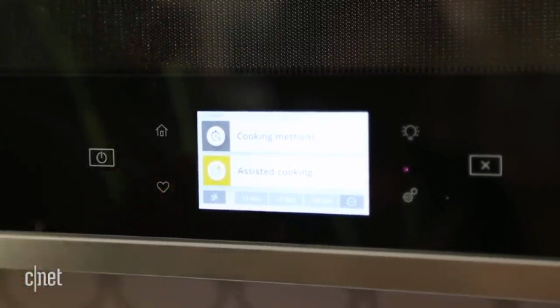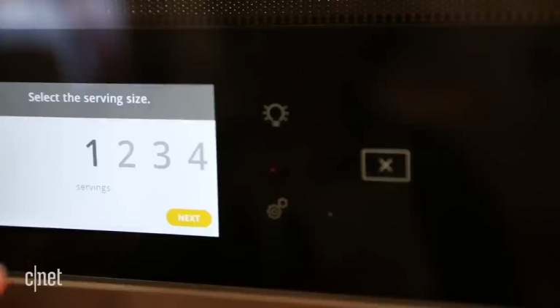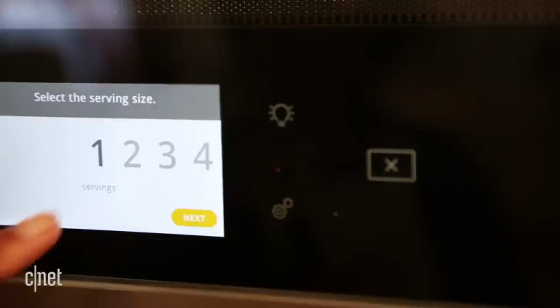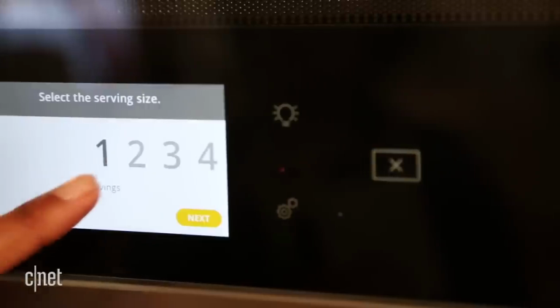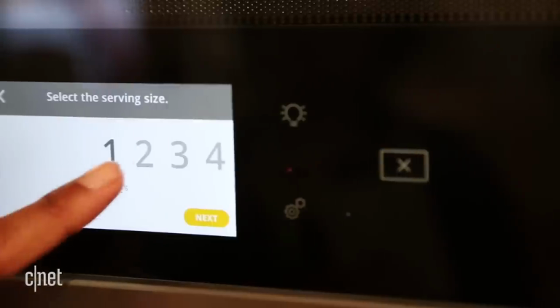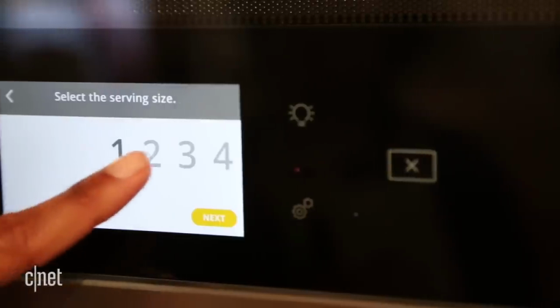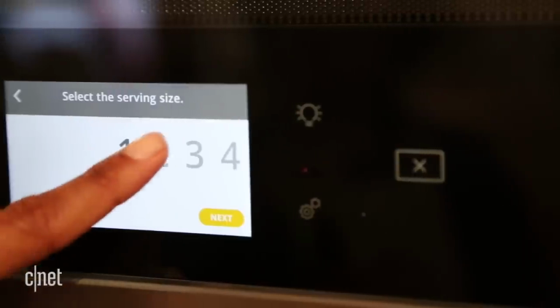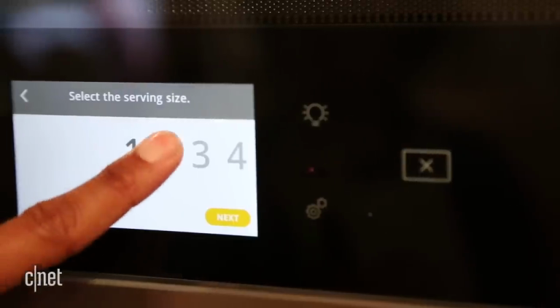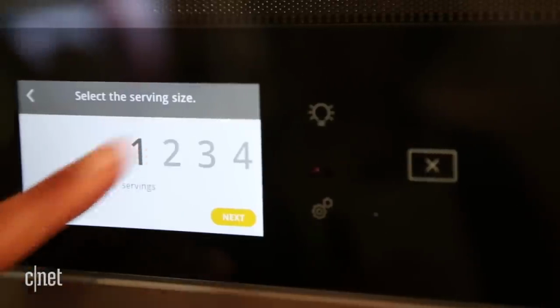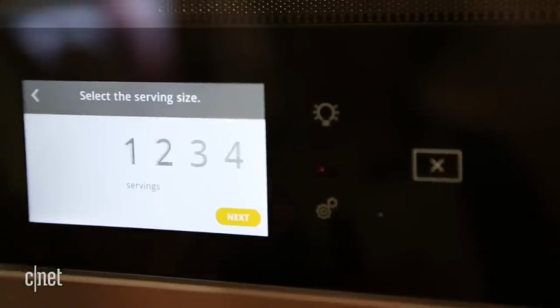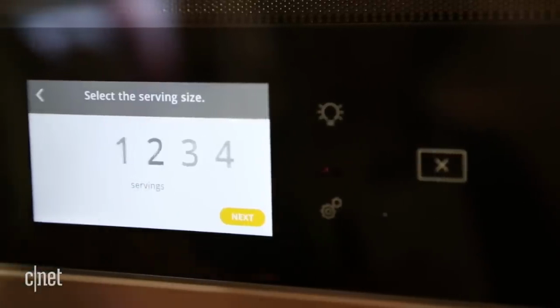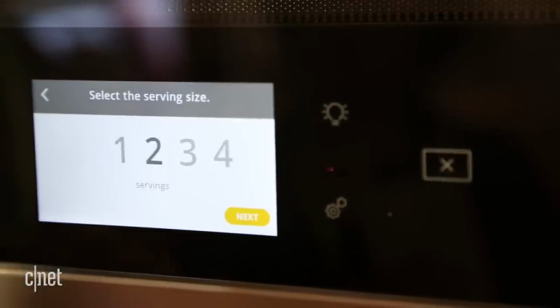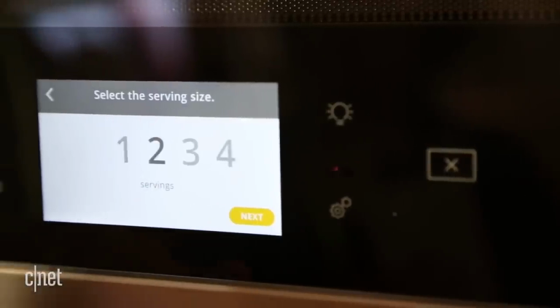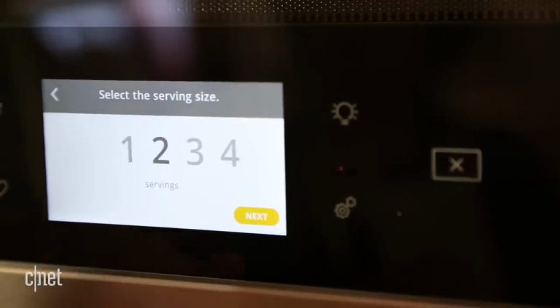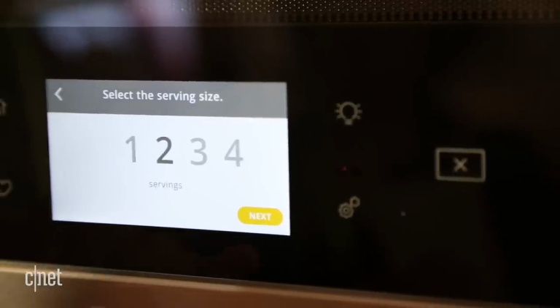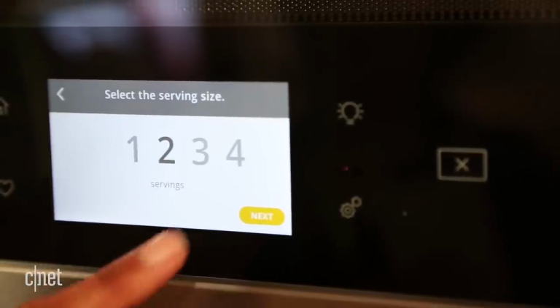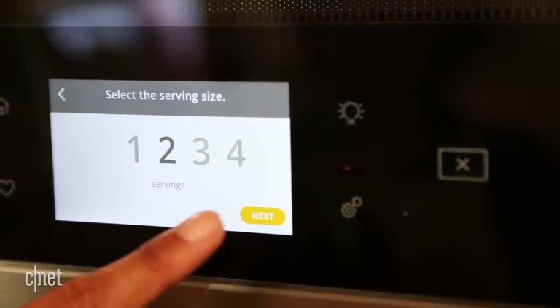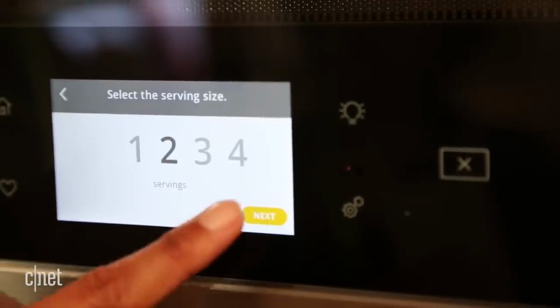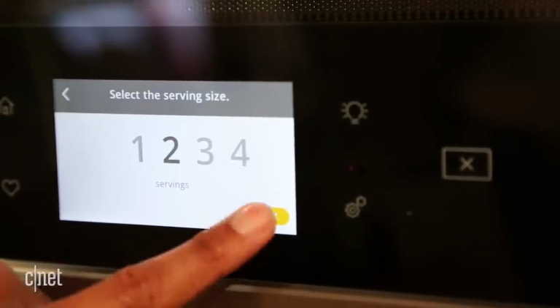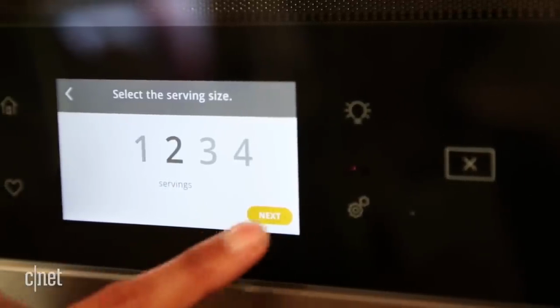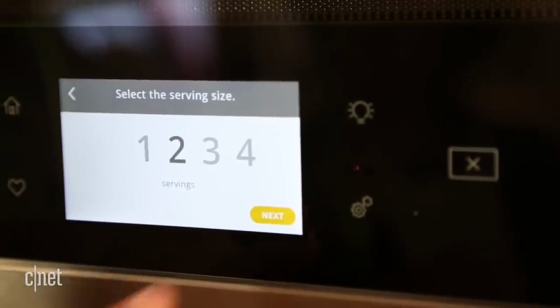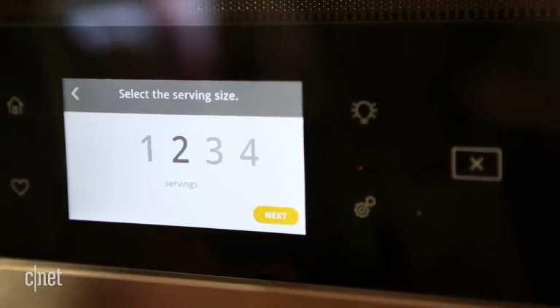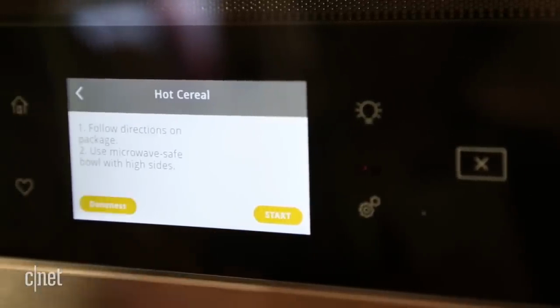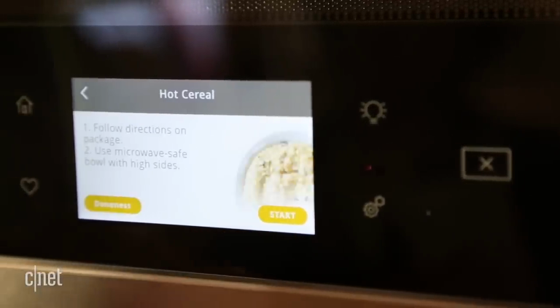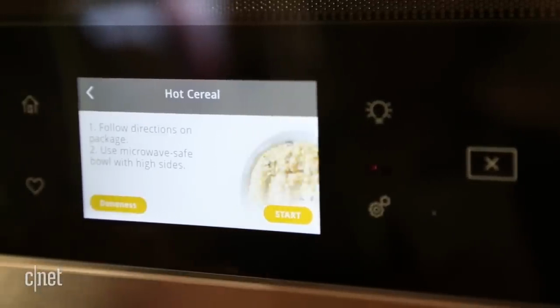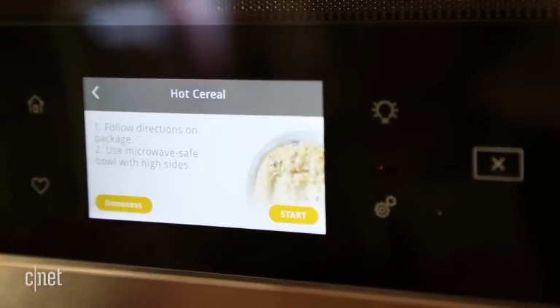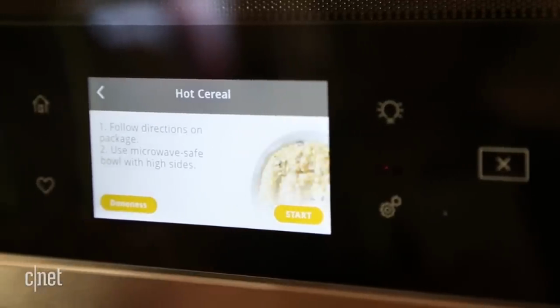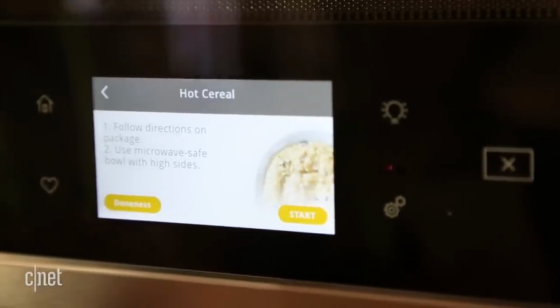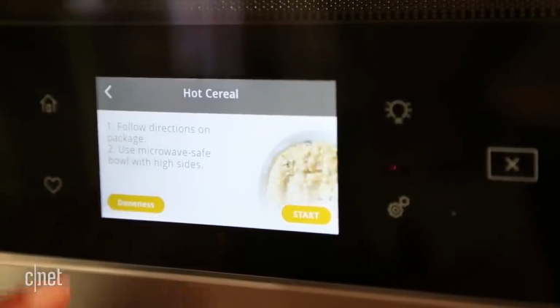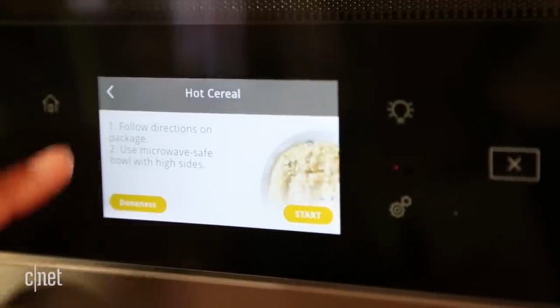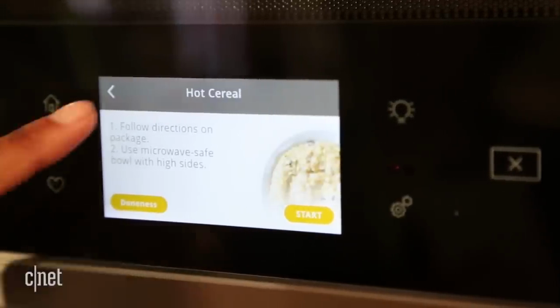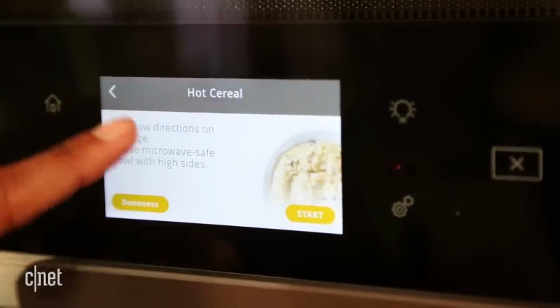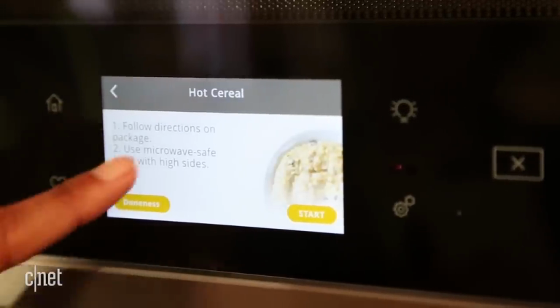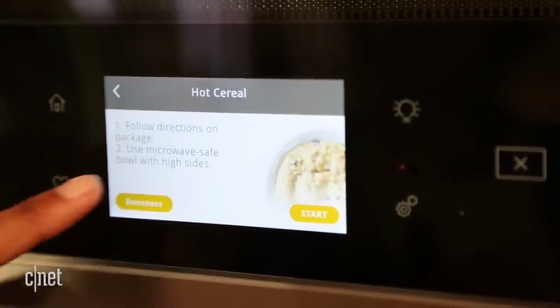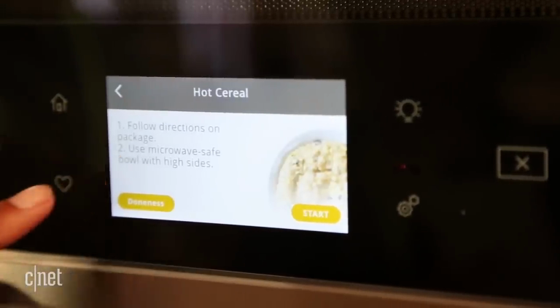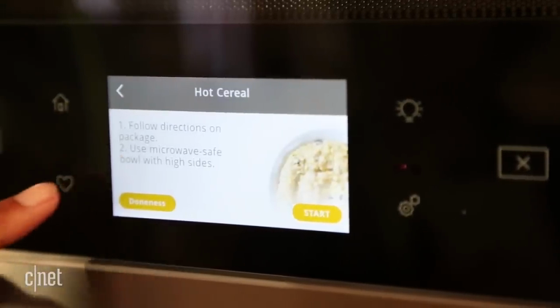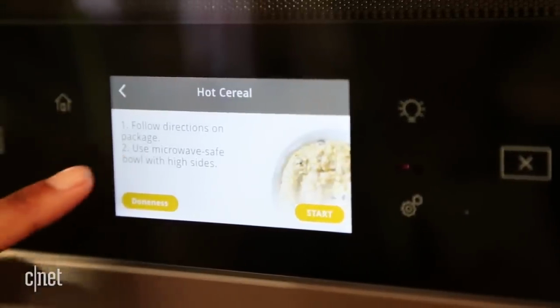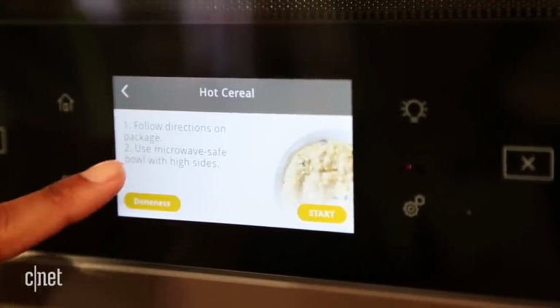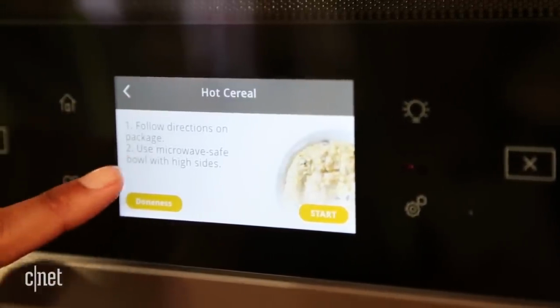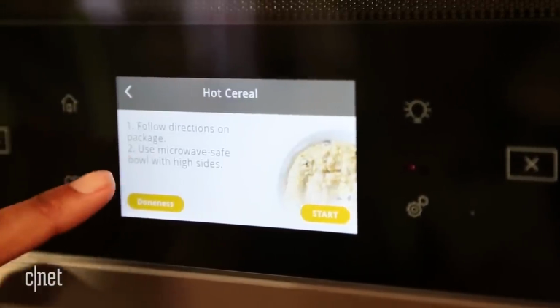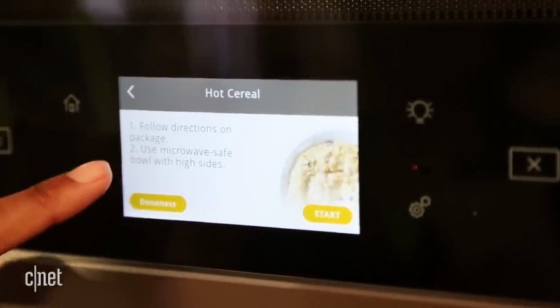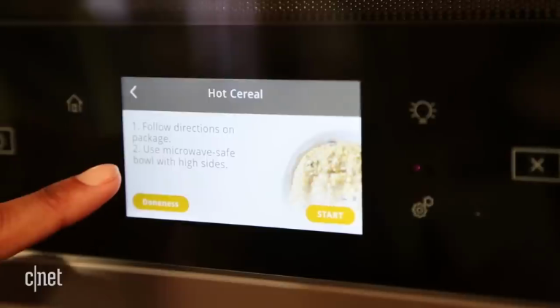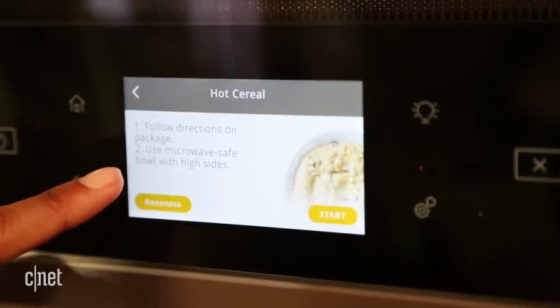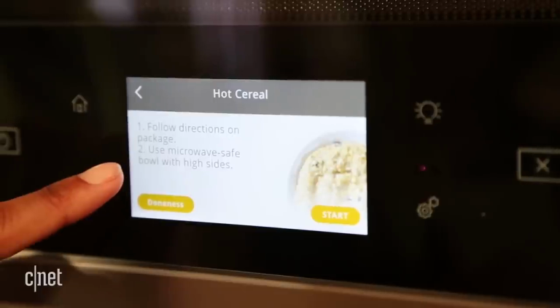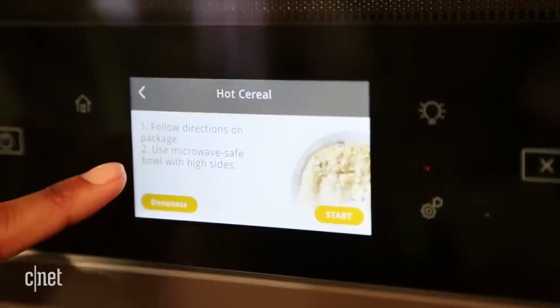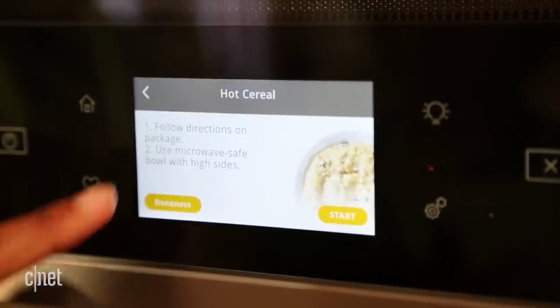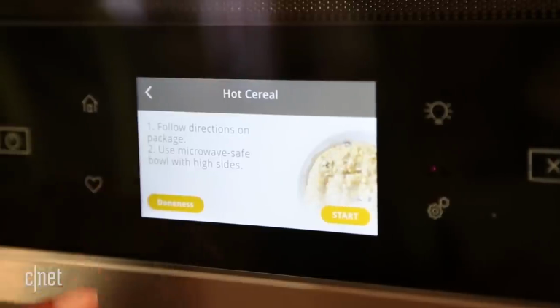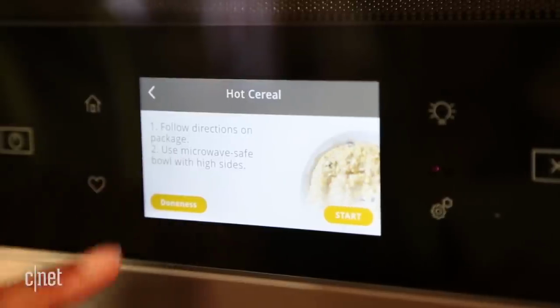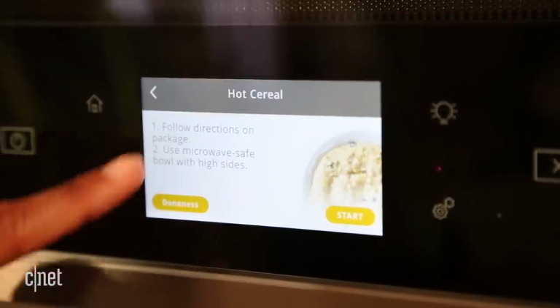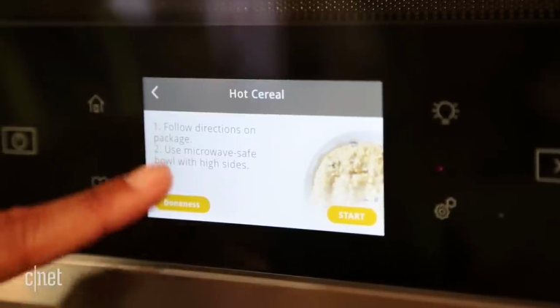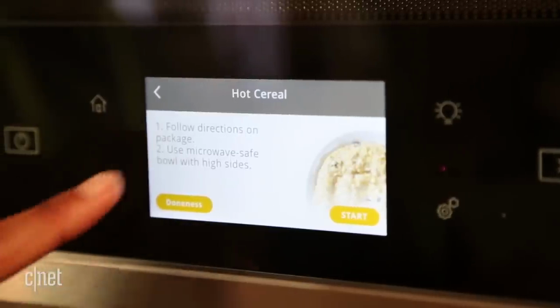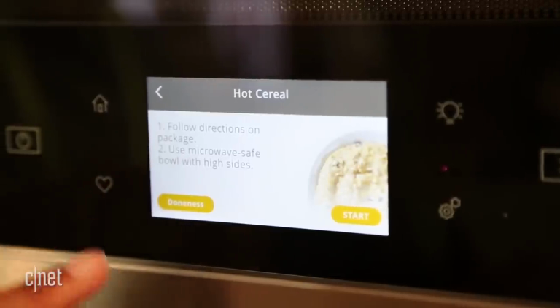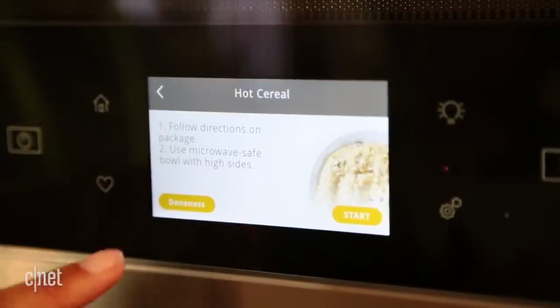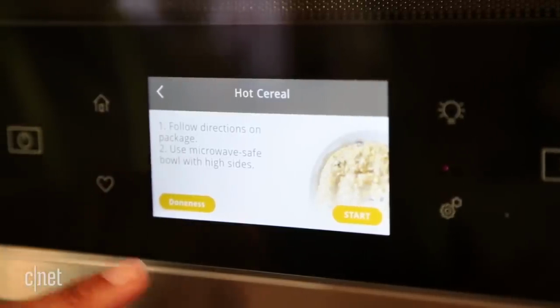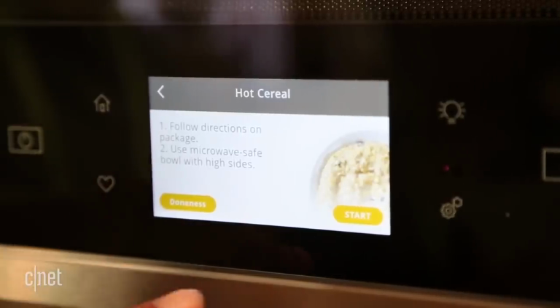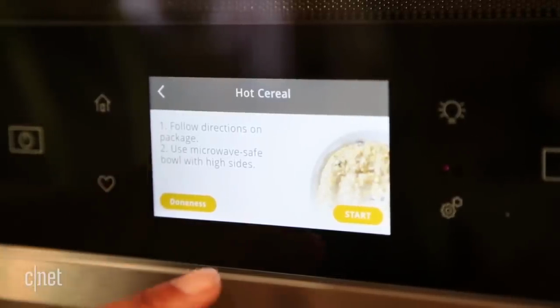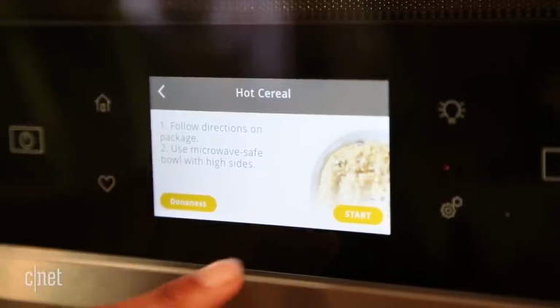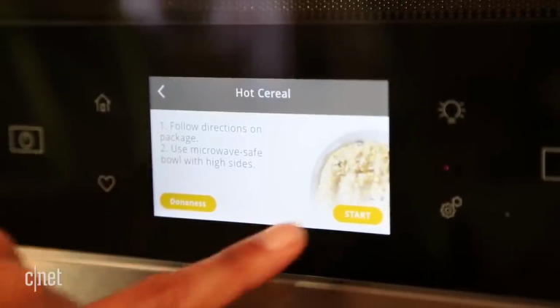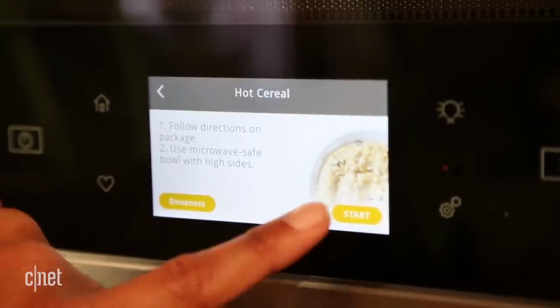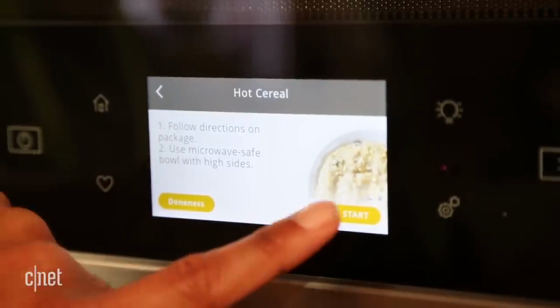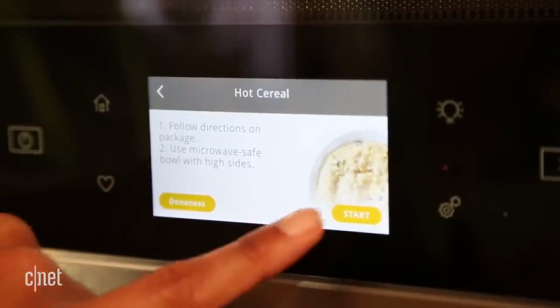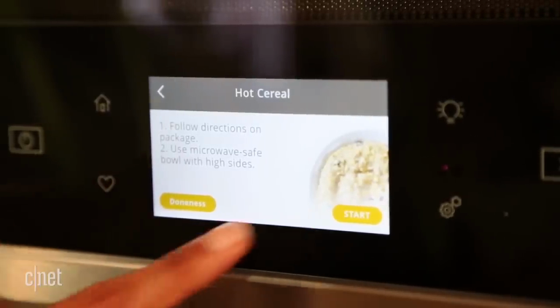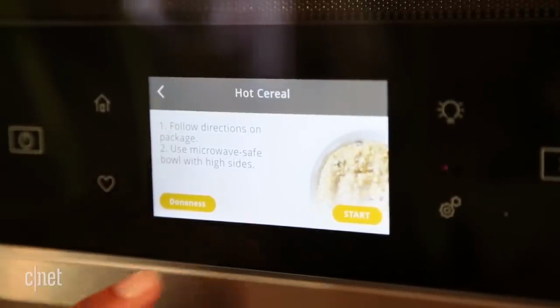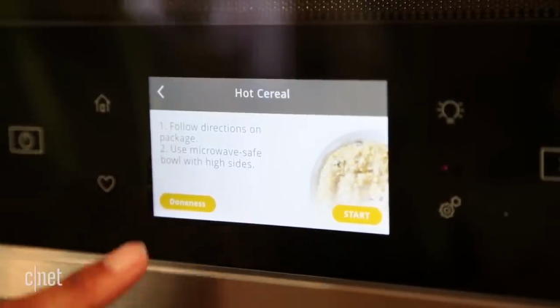So let's say you always cook oatmeal every morning — it will automatically pop up with the oatmeal cook setting so you can cook your food right away.